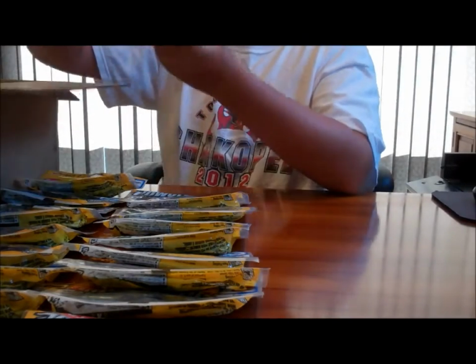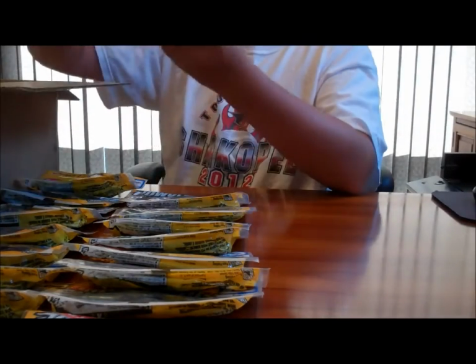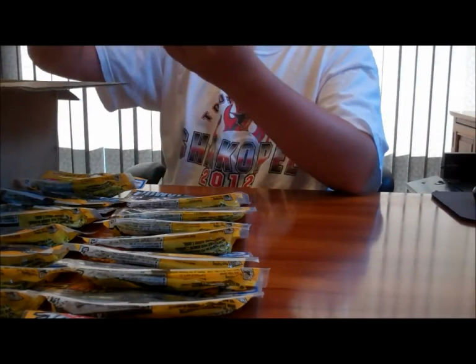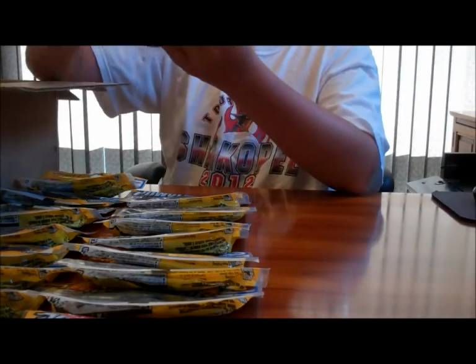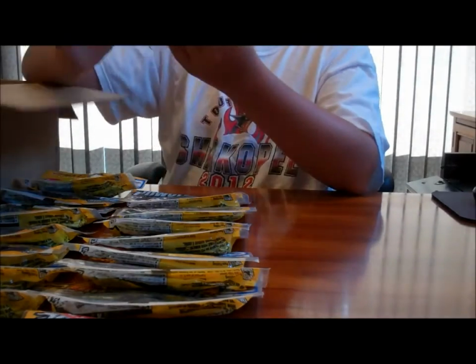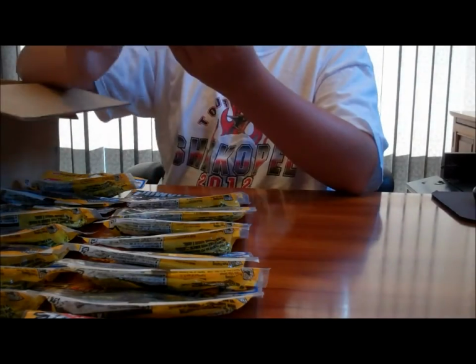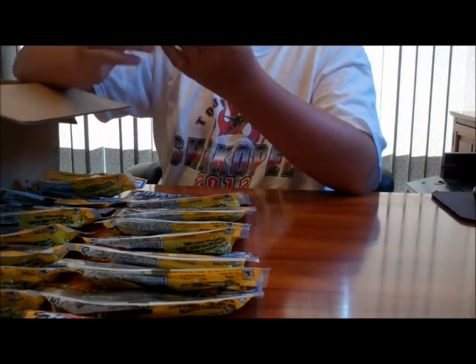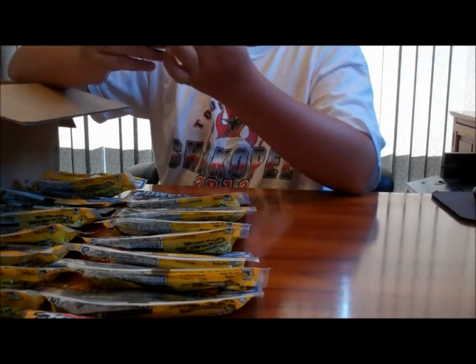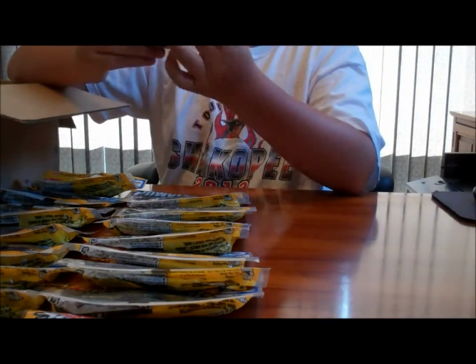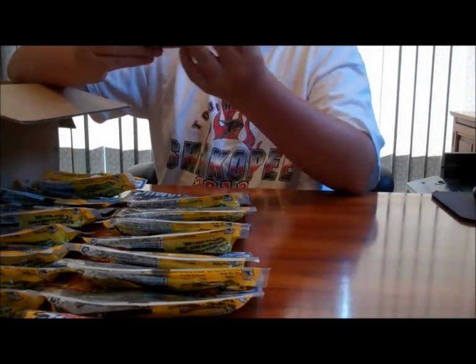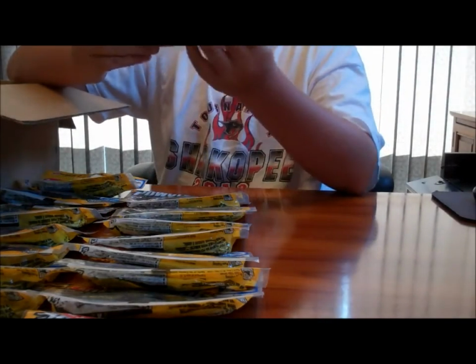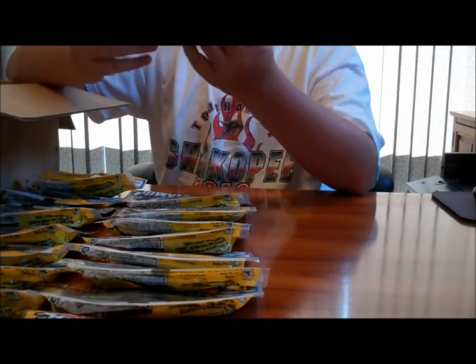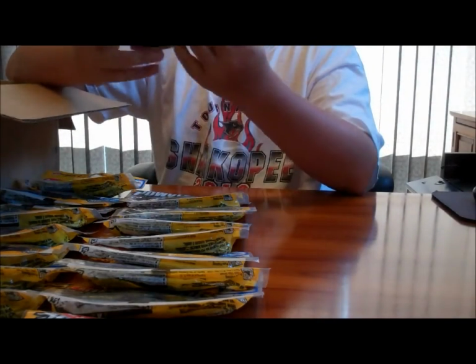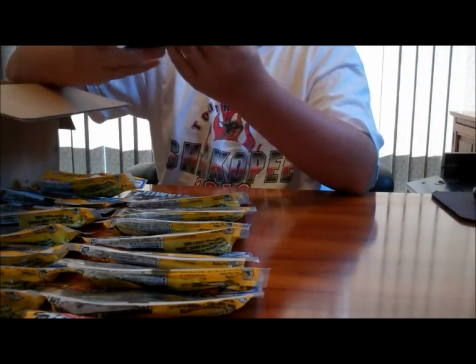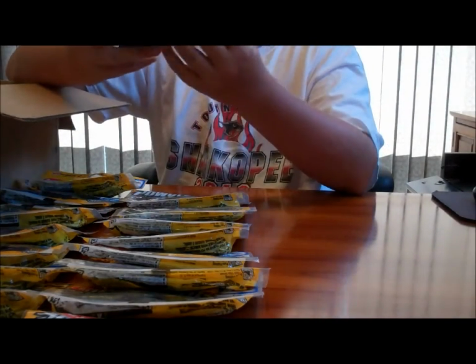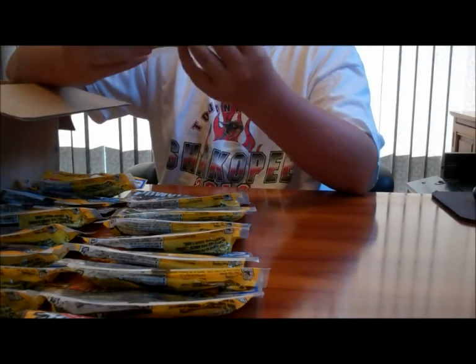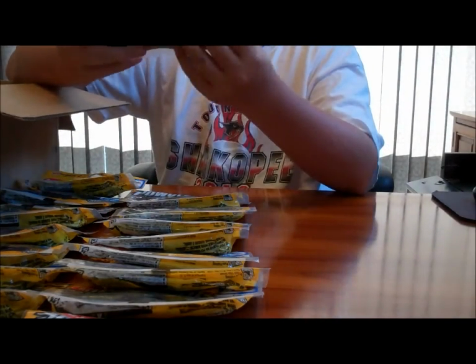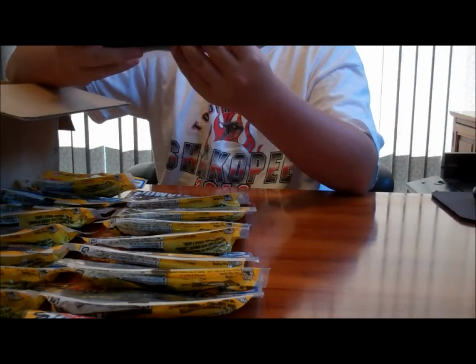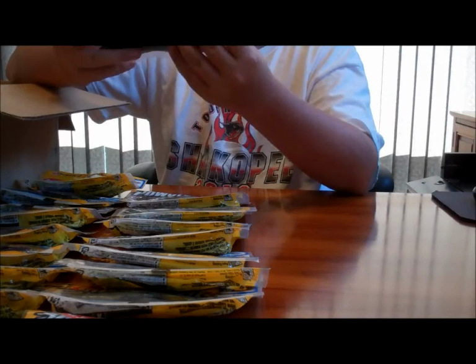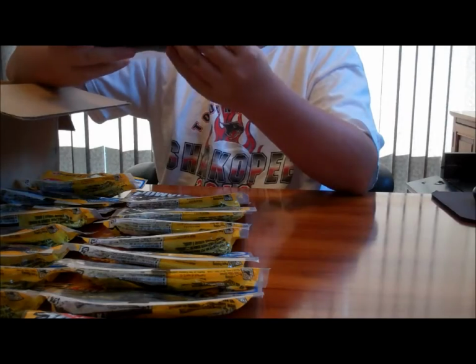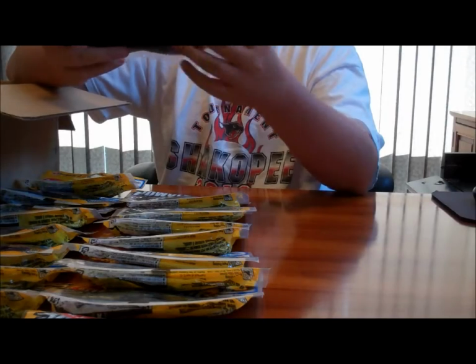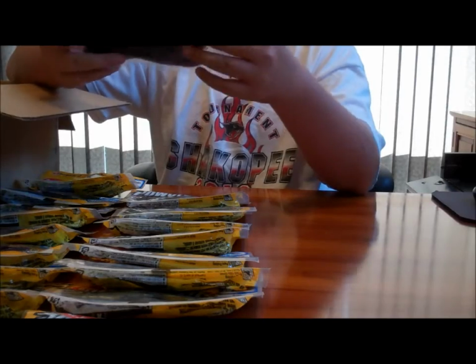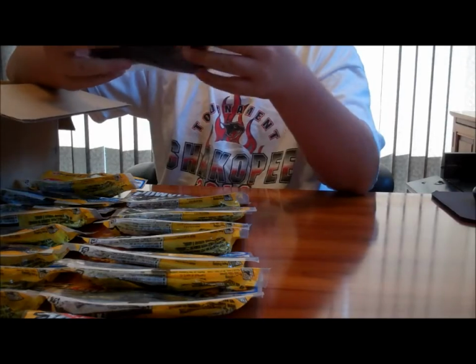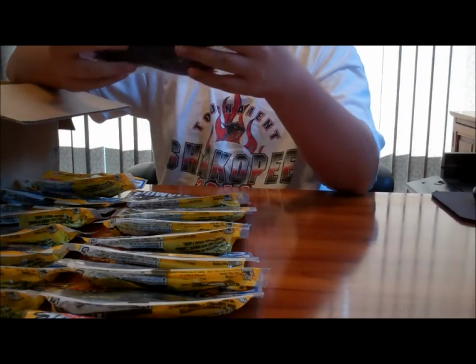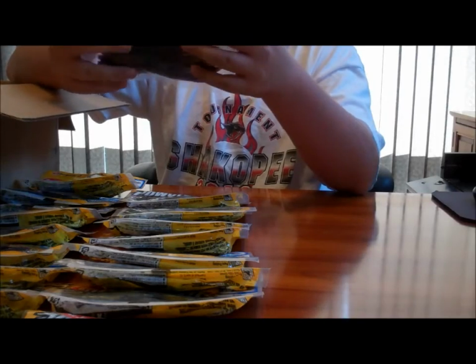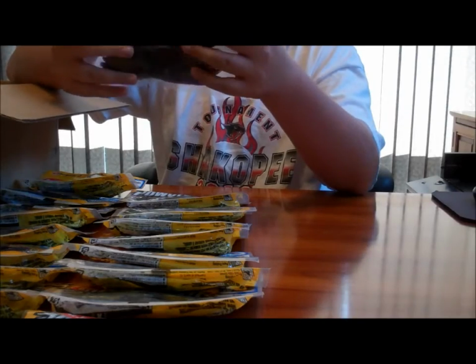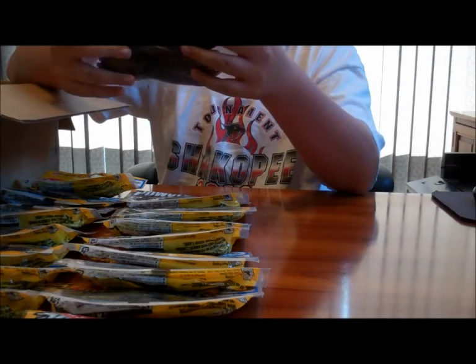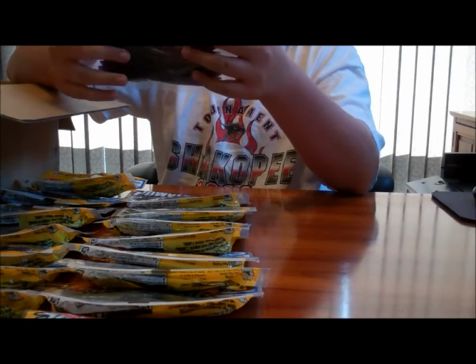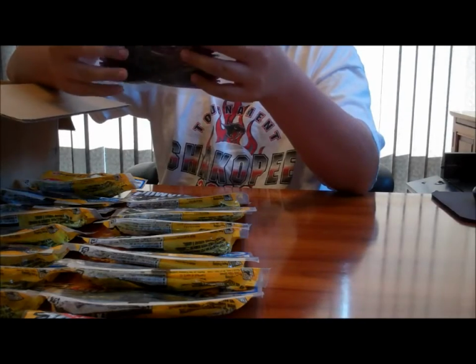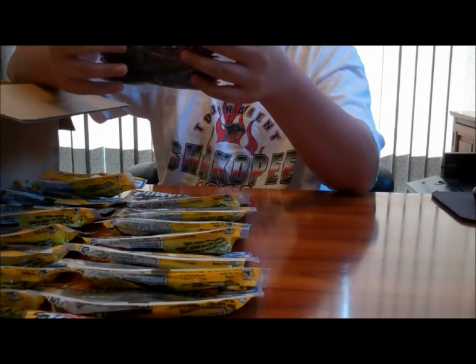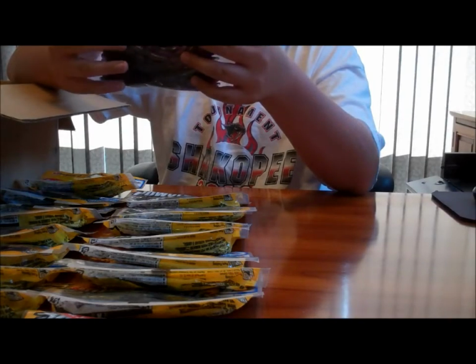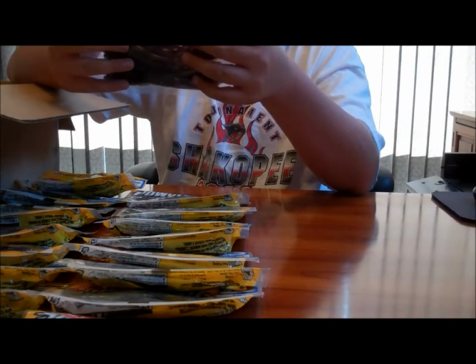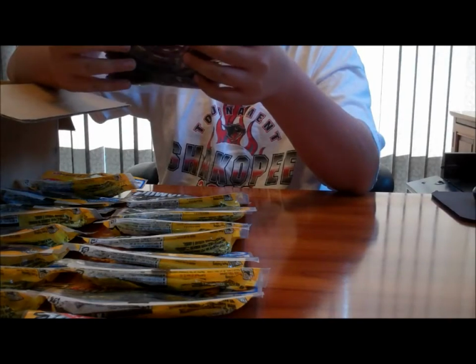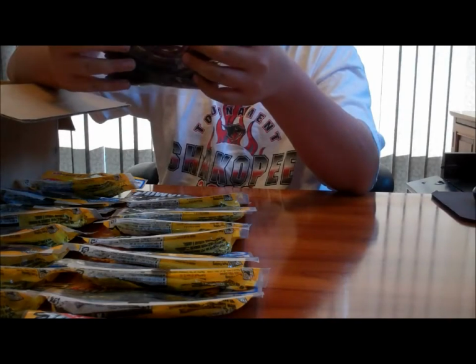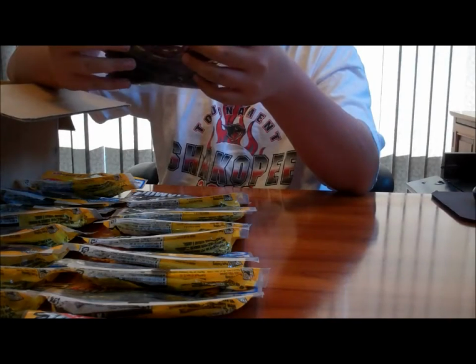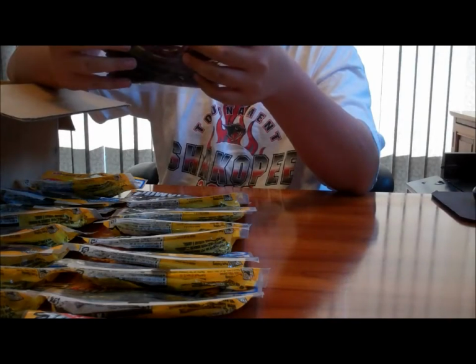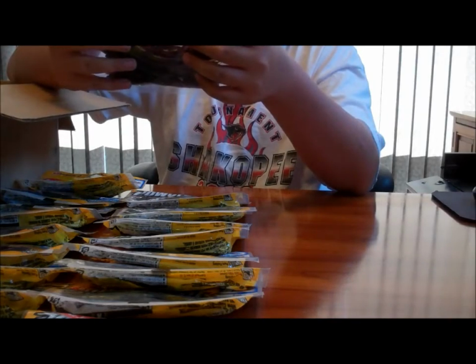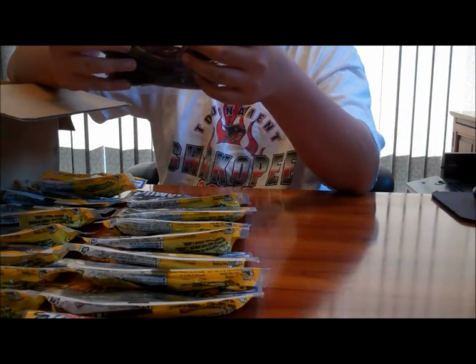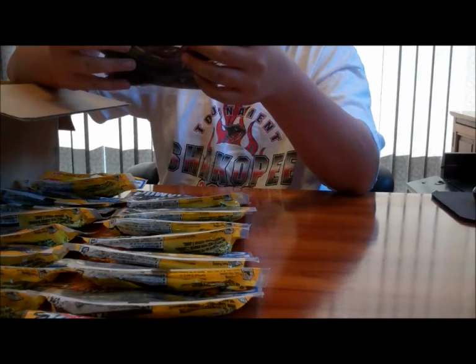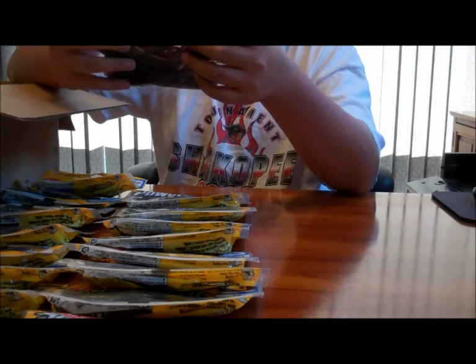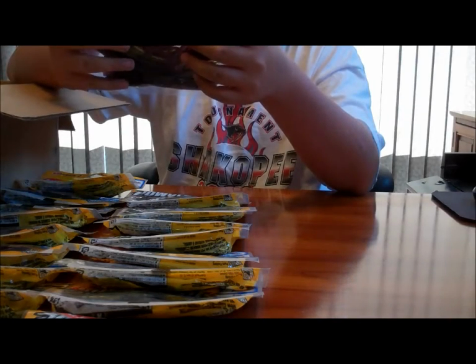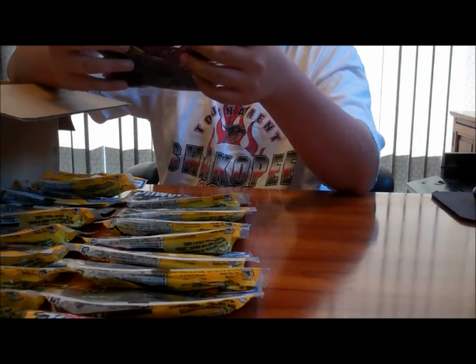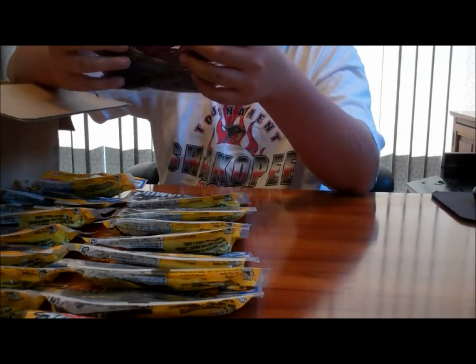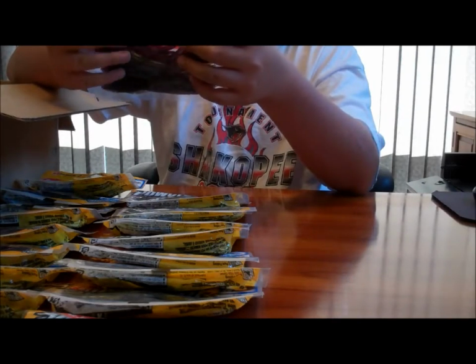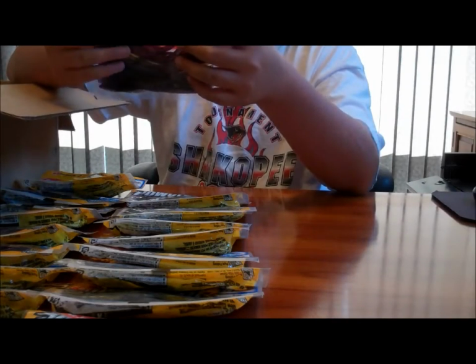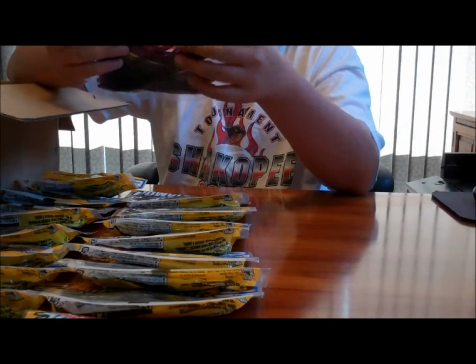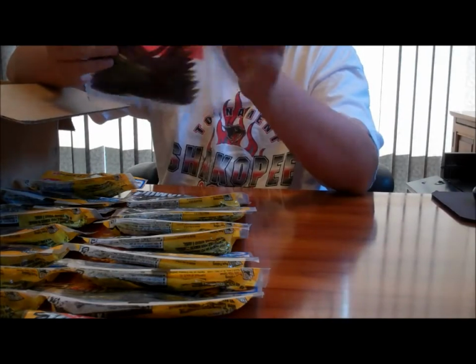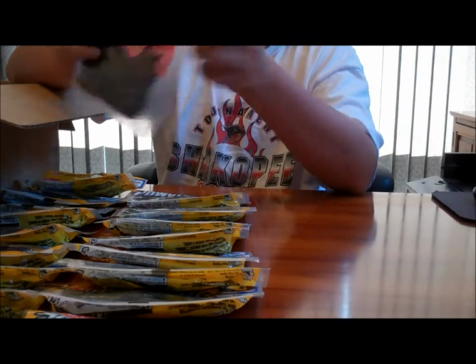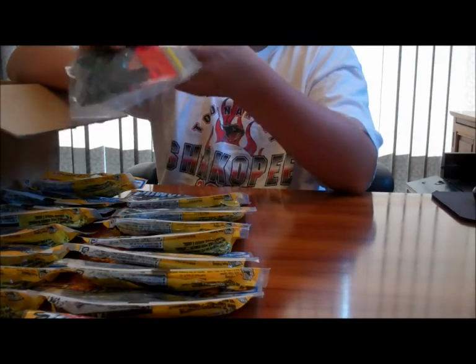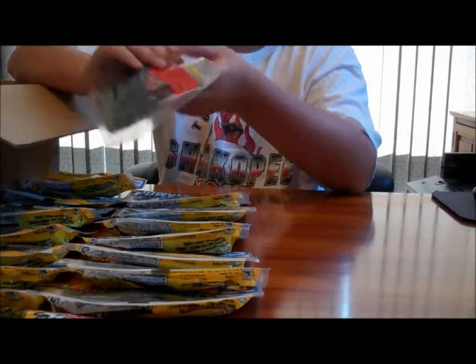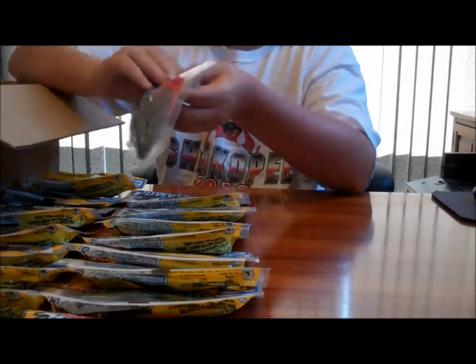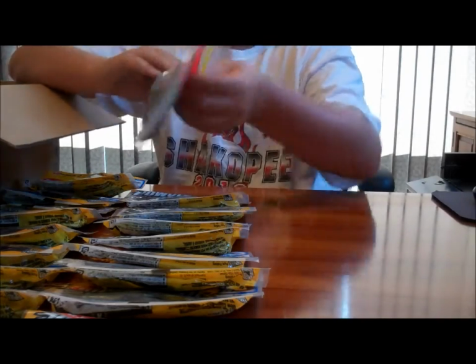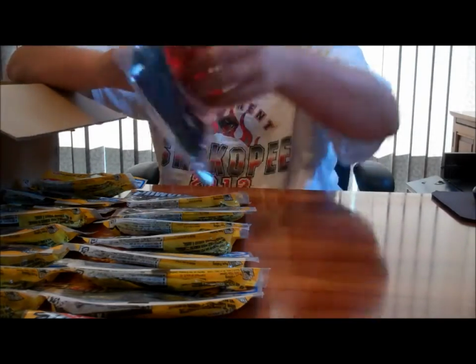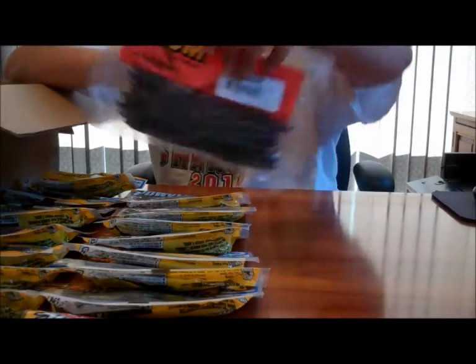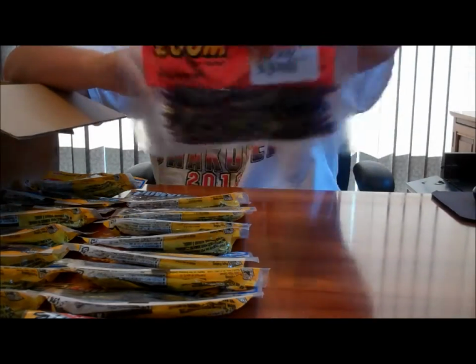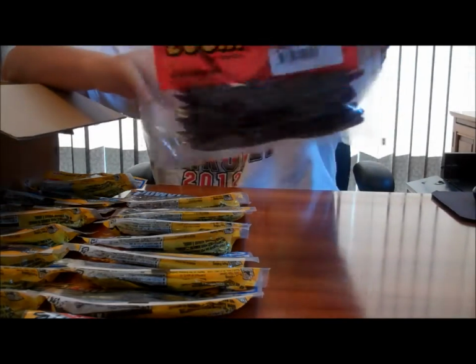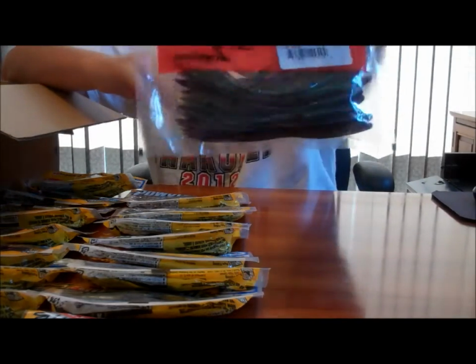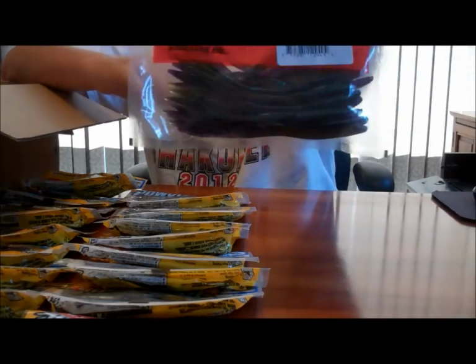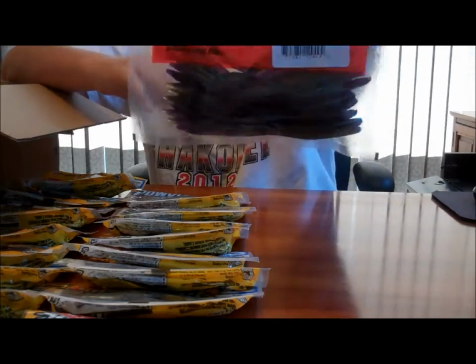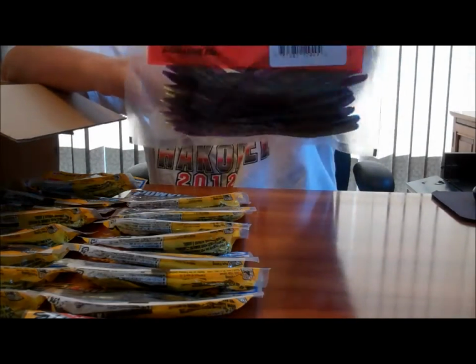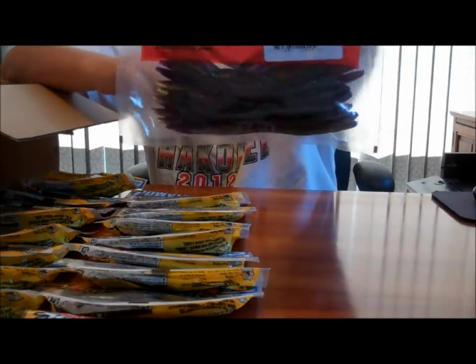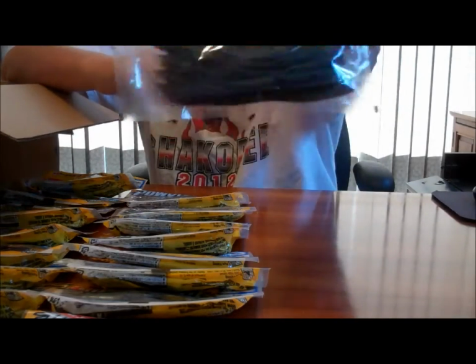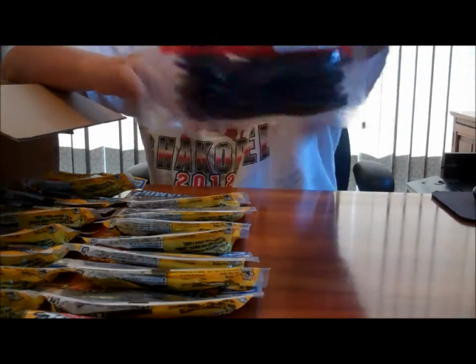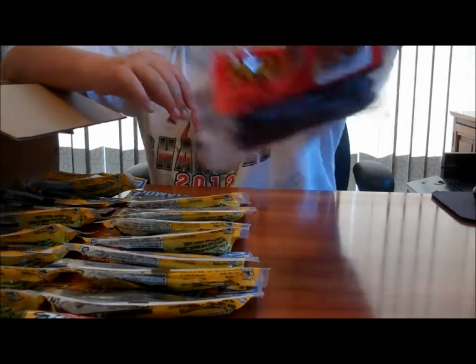And here is a pack of Zoom Trick Worms in sour grape. These have been on pretty good too.